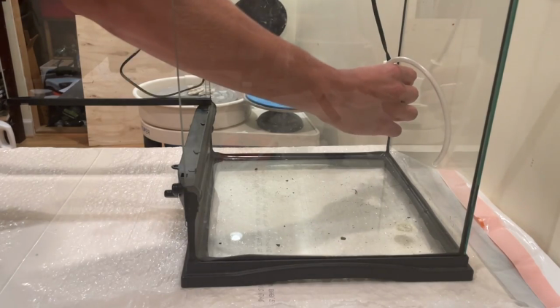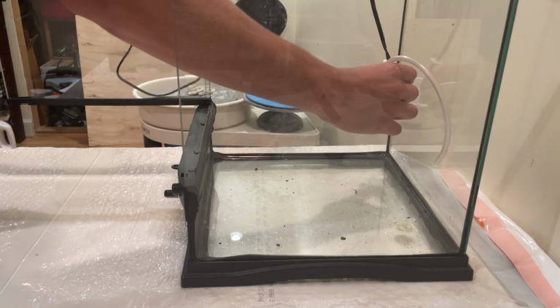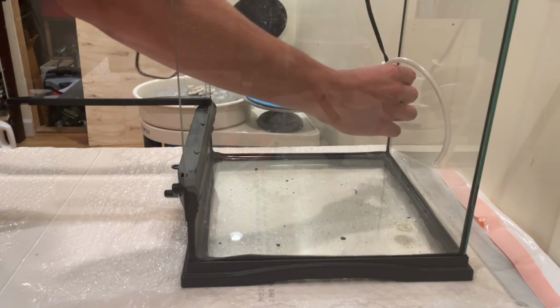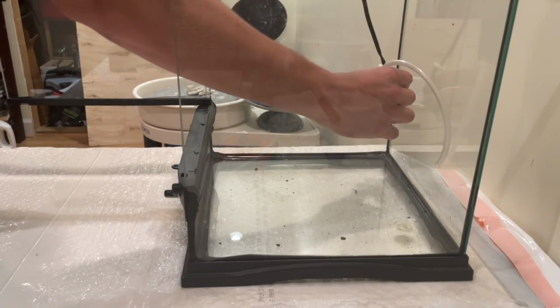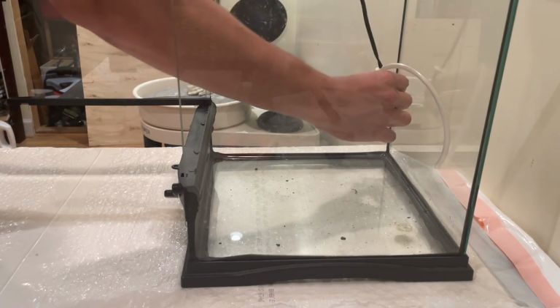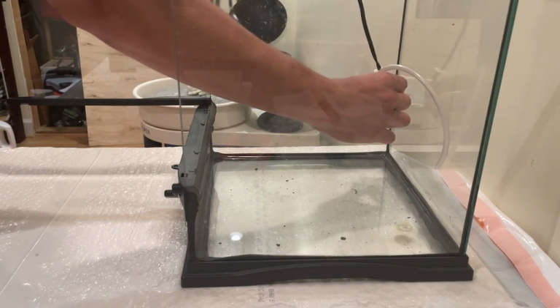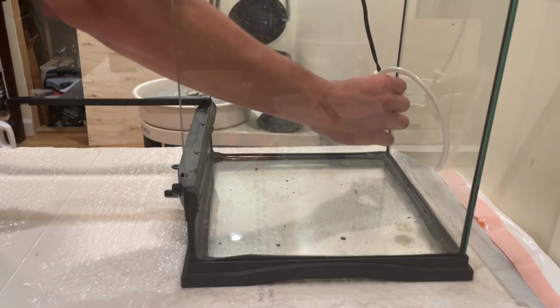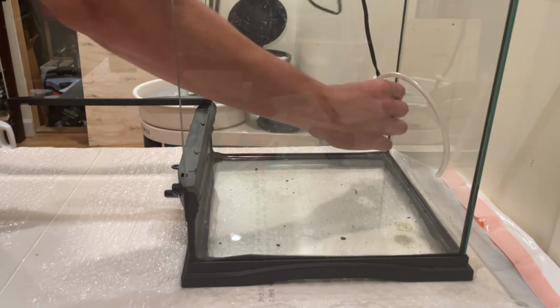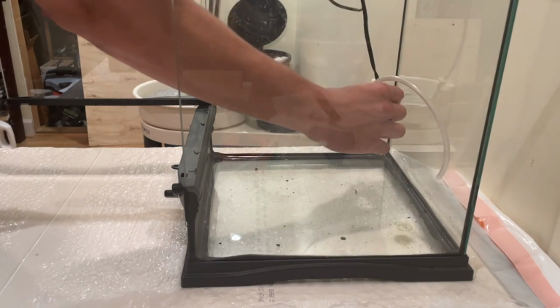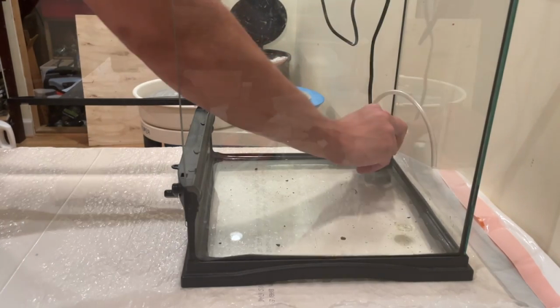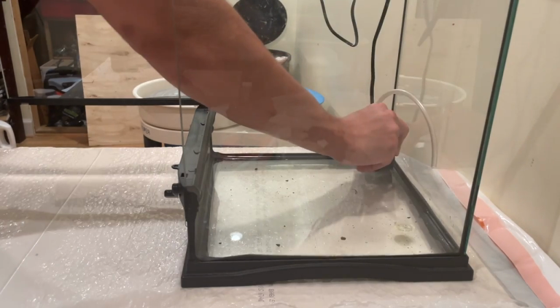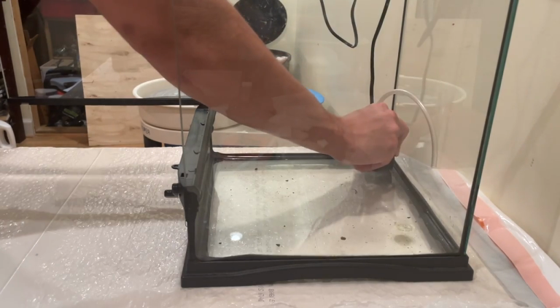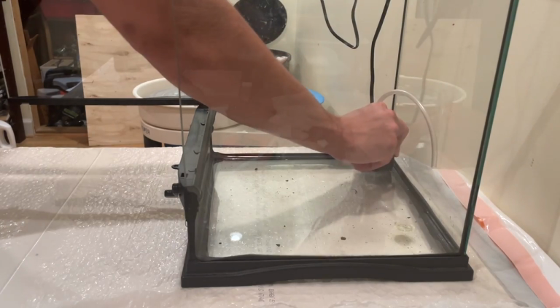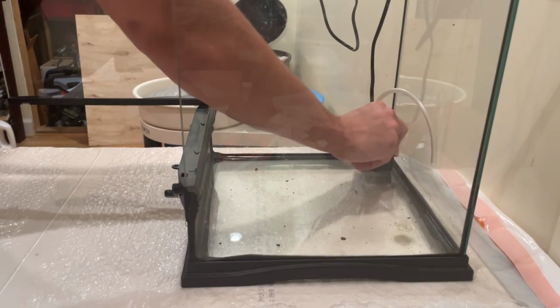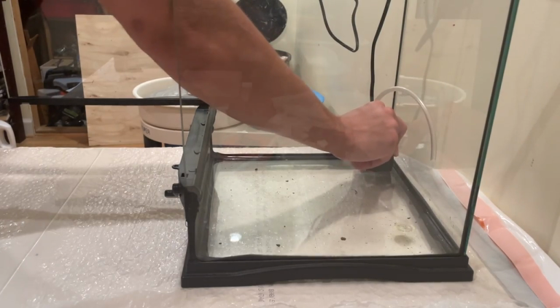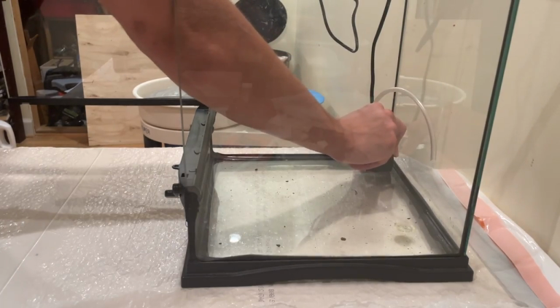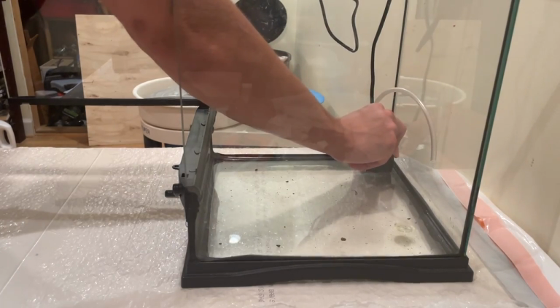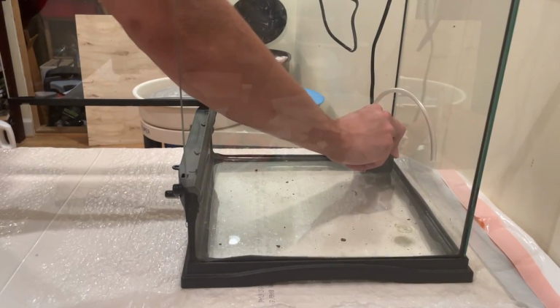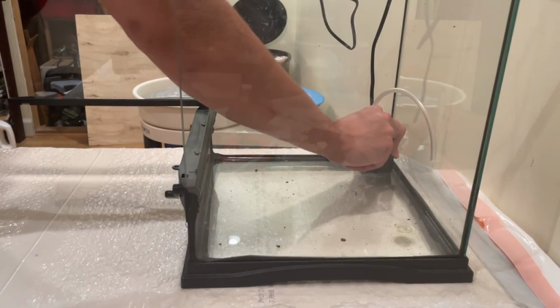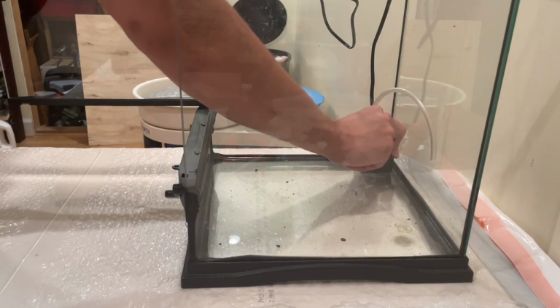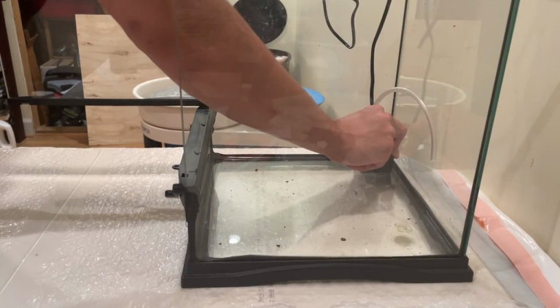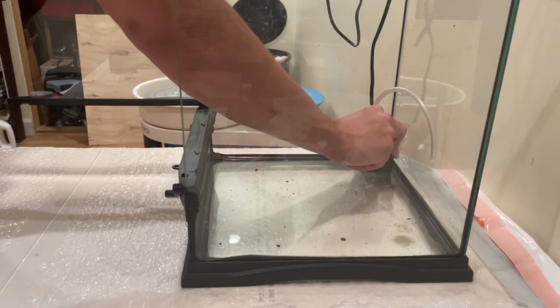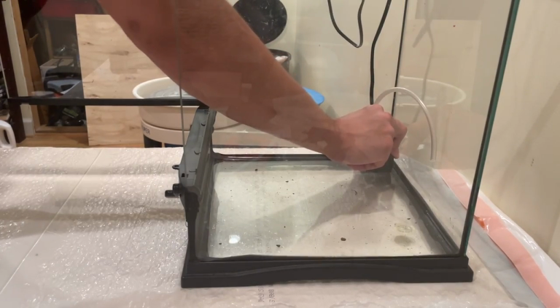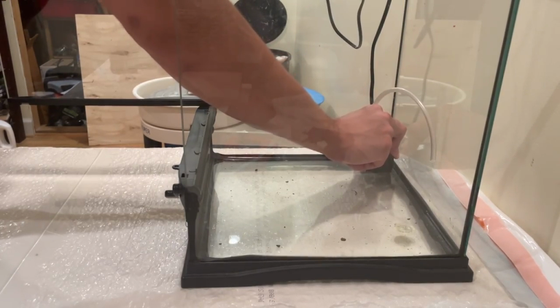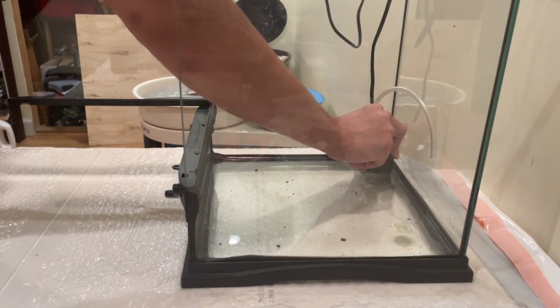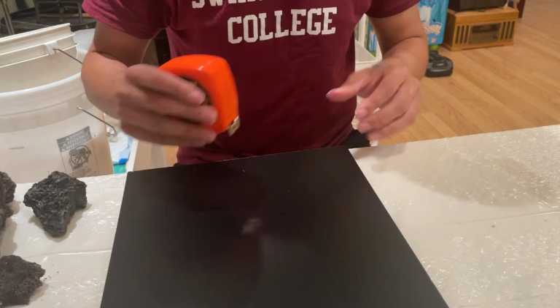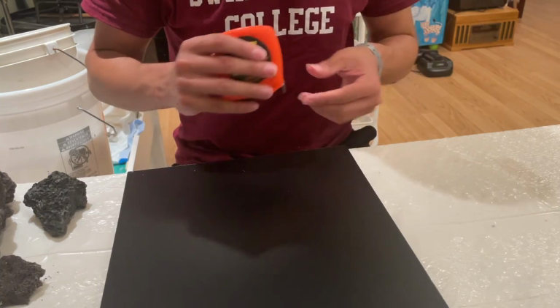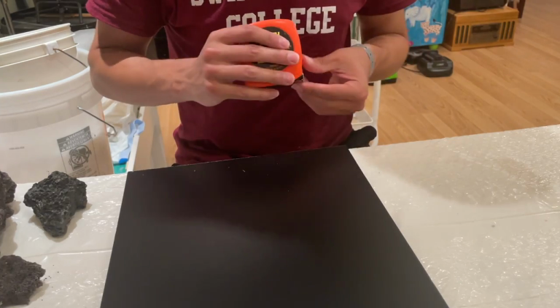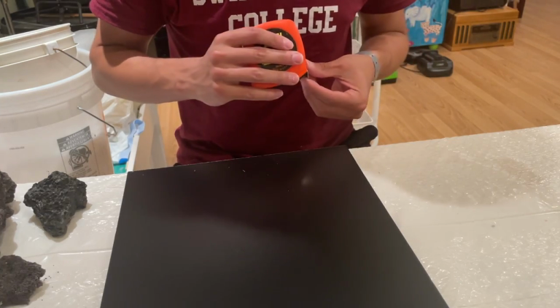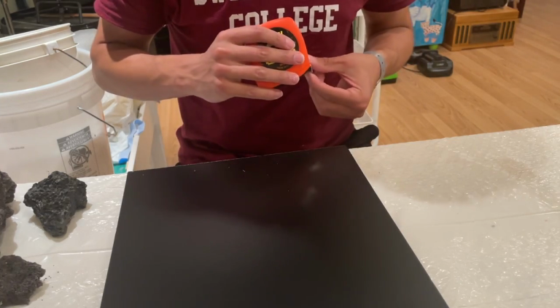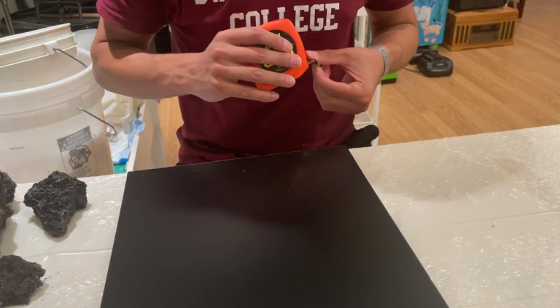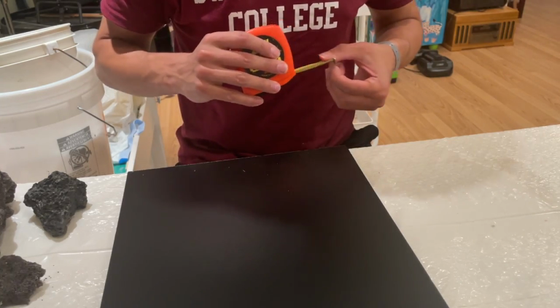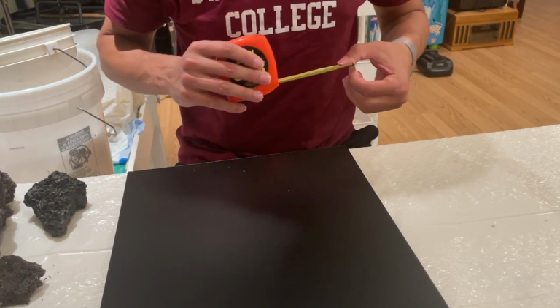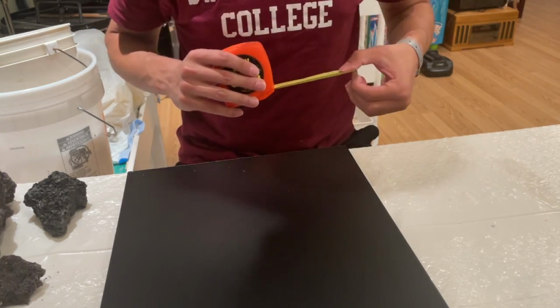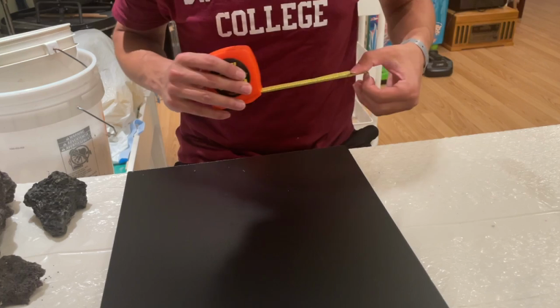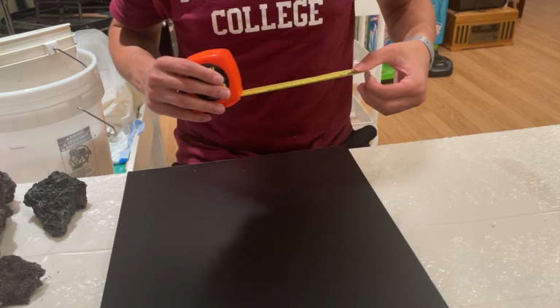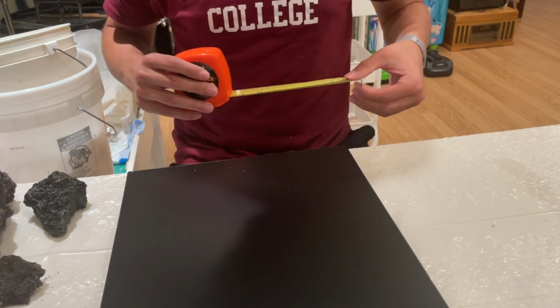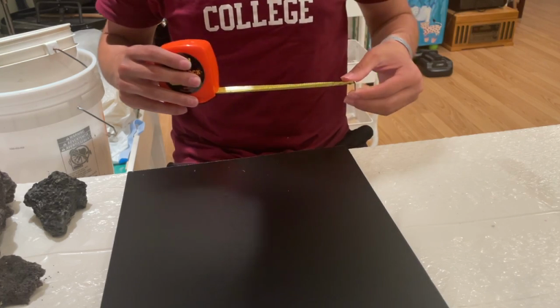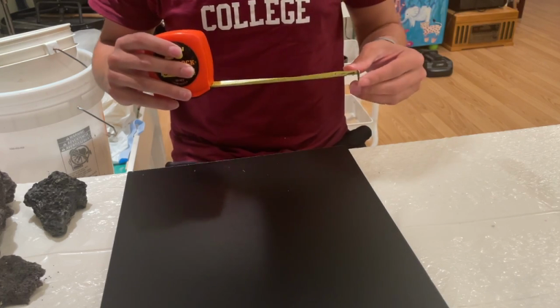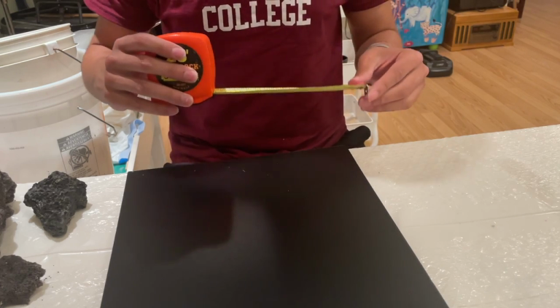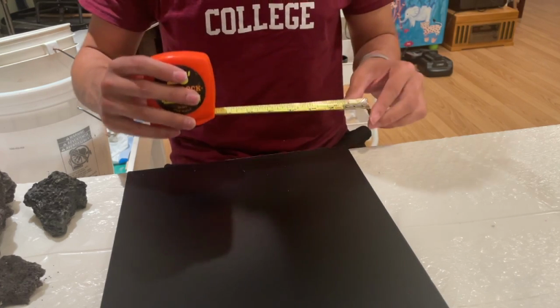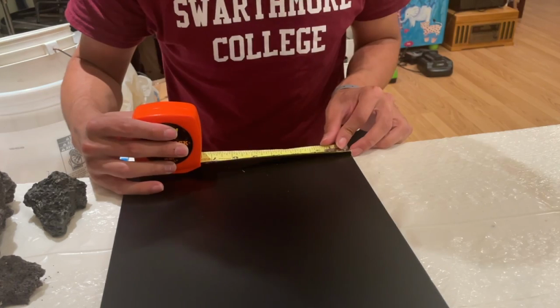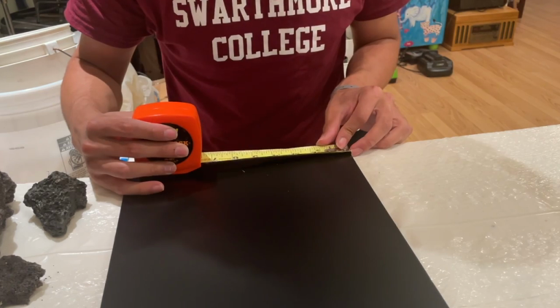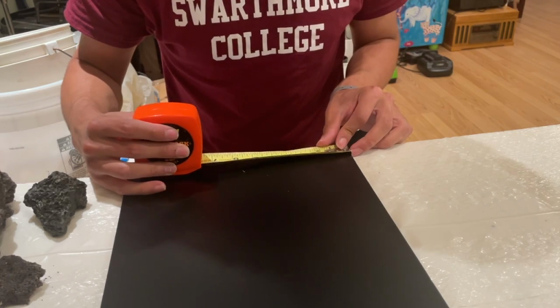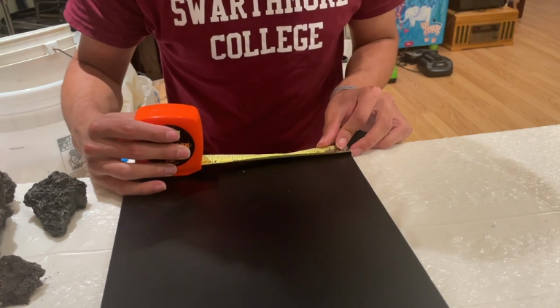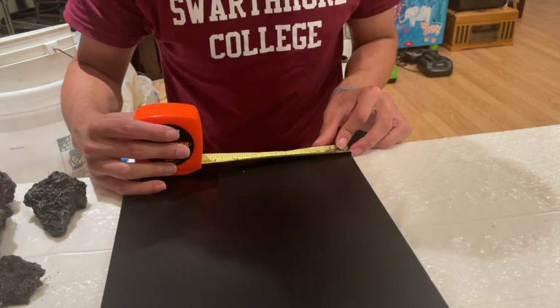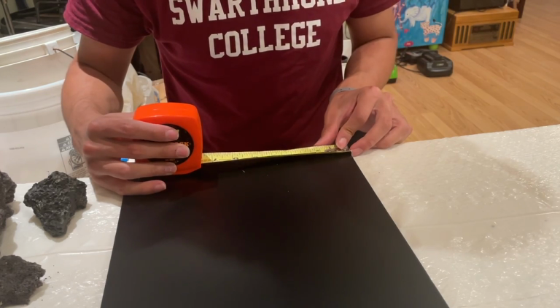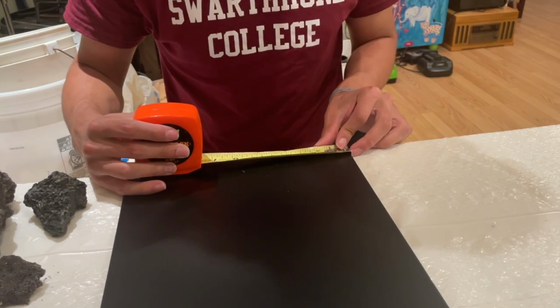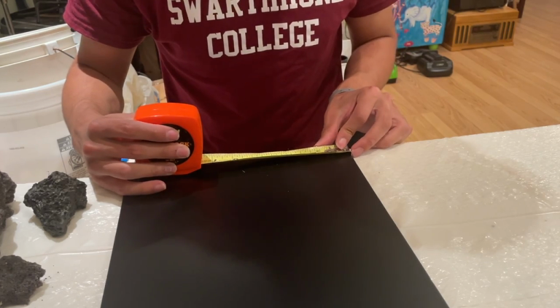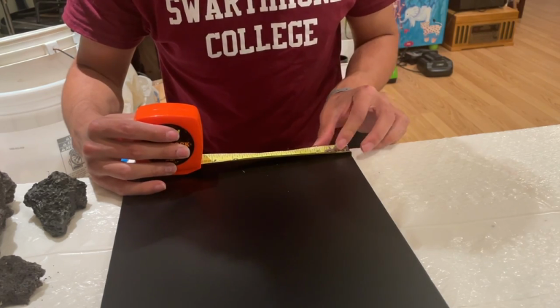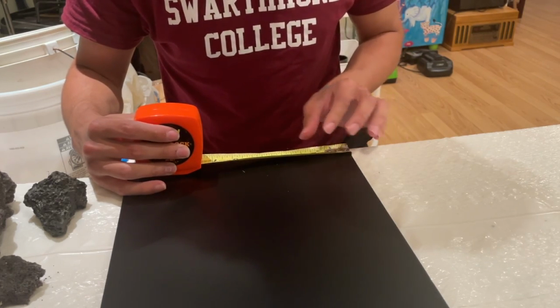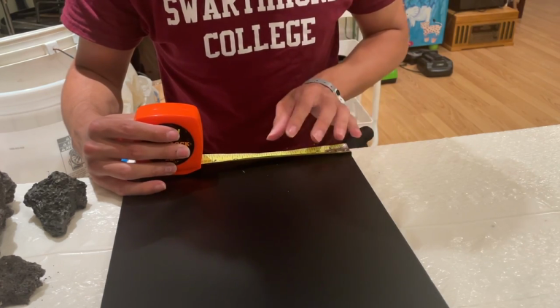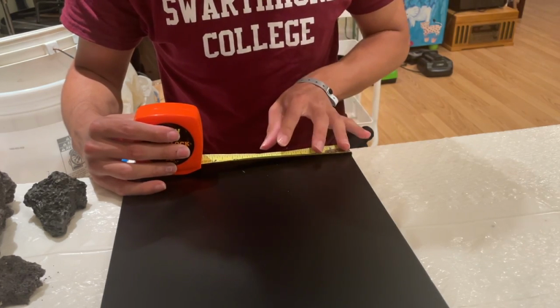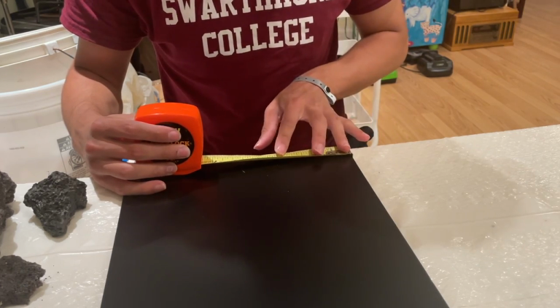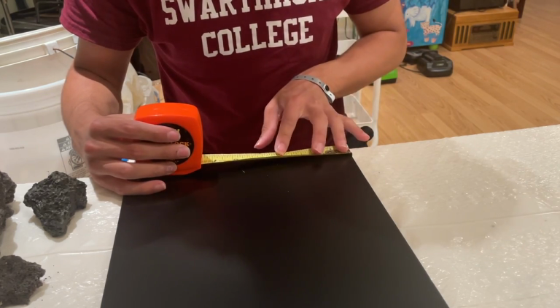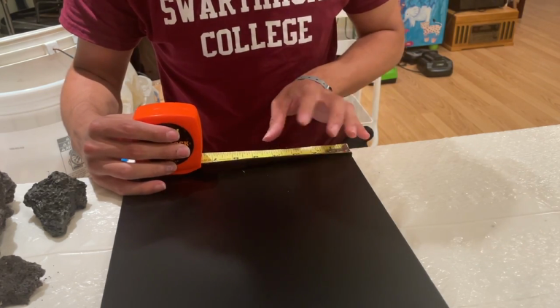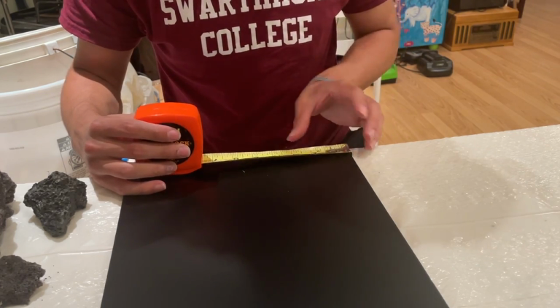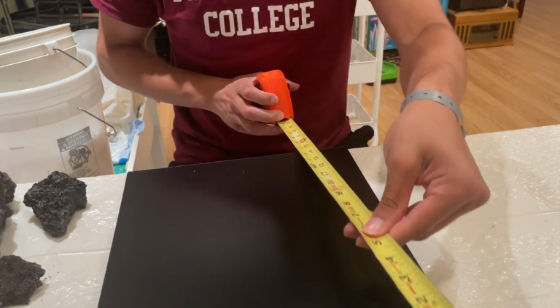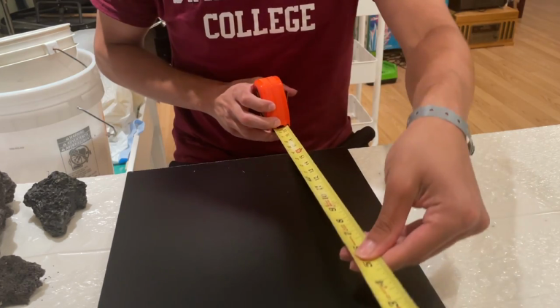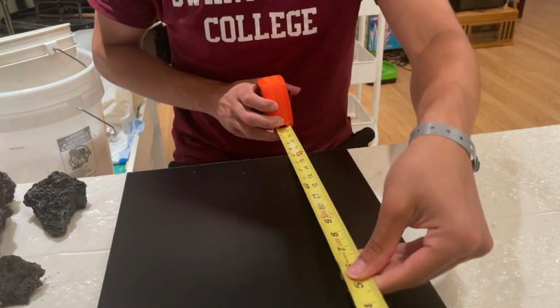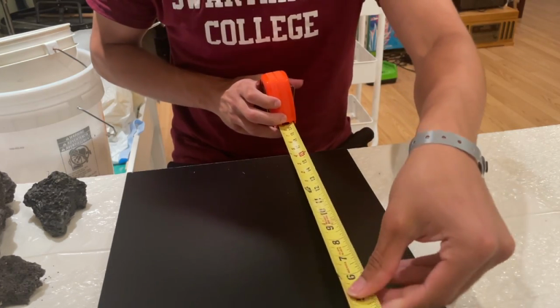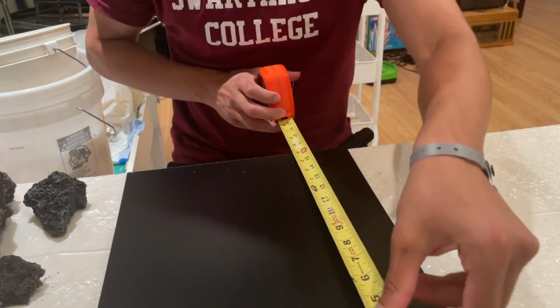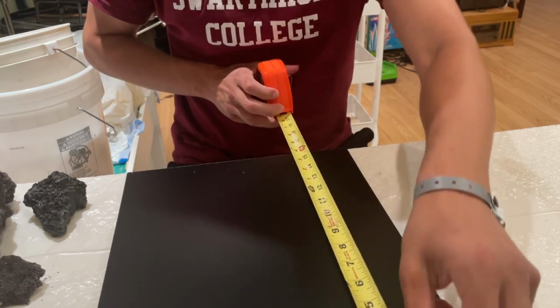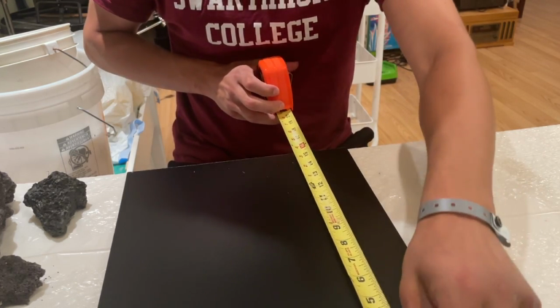First thing I did was add a pump into the tank. This circulates the water and lets me have a waterfall effect in the tank, which I think looks great.